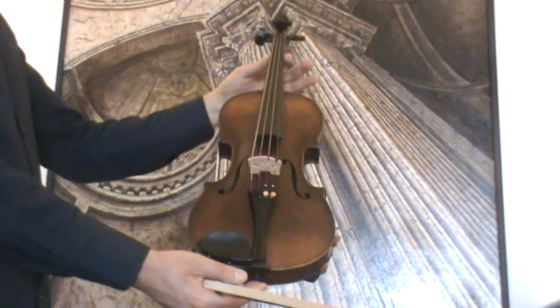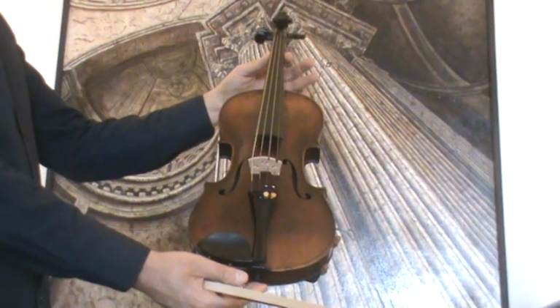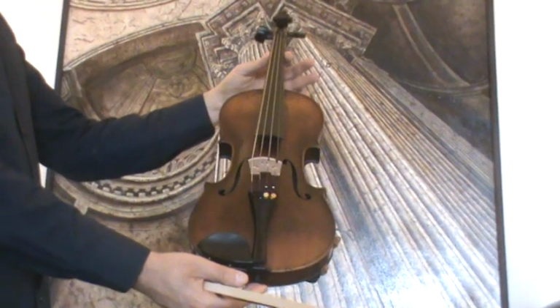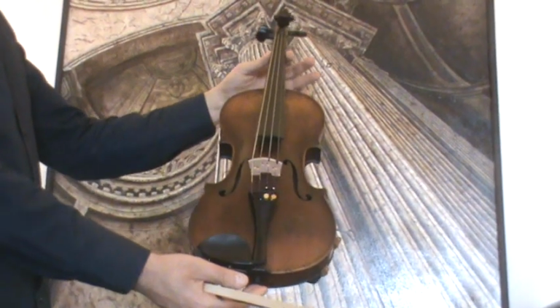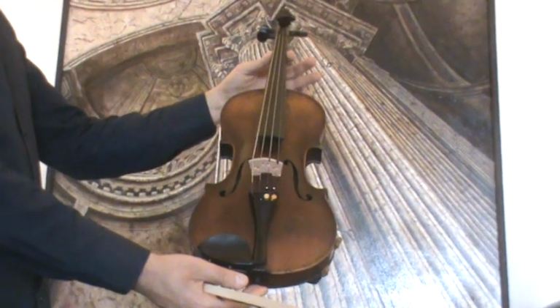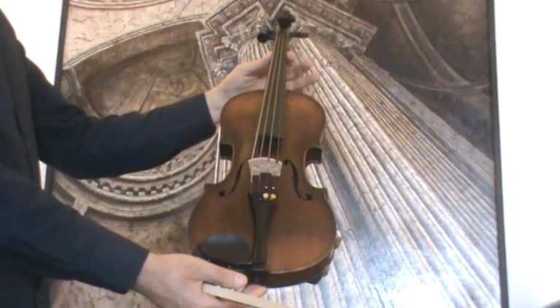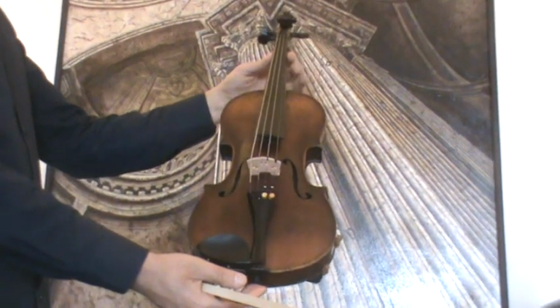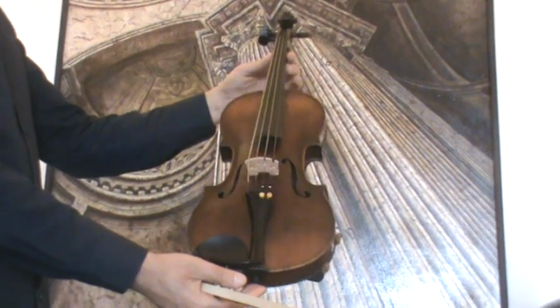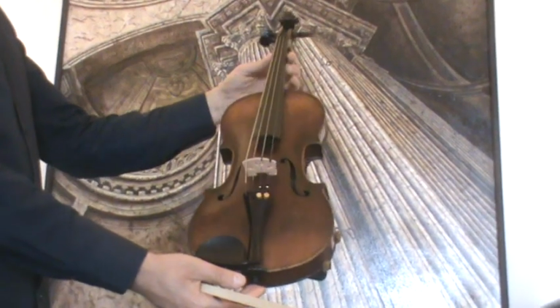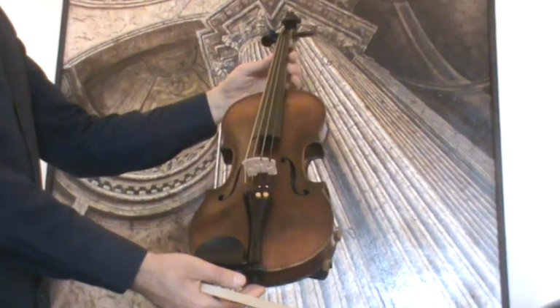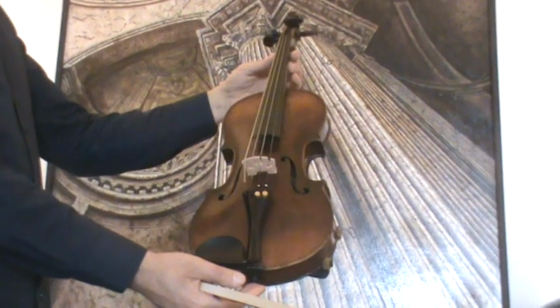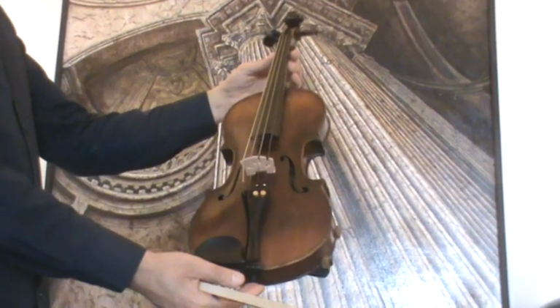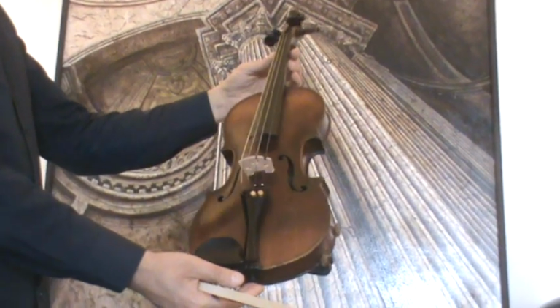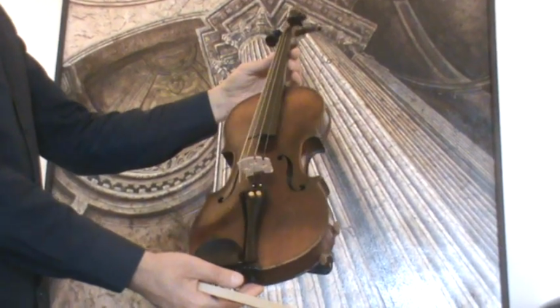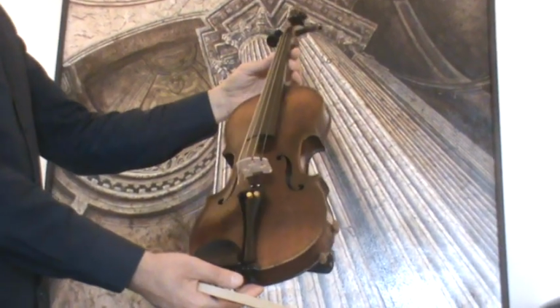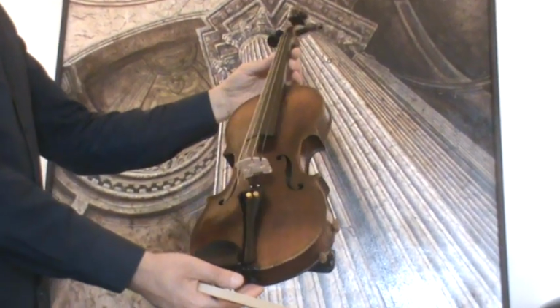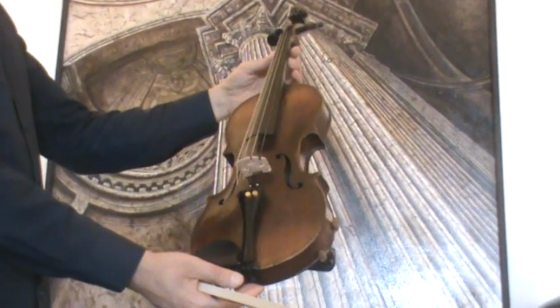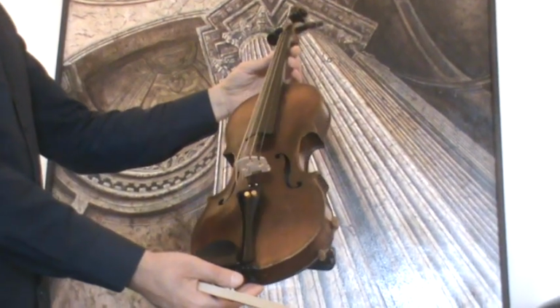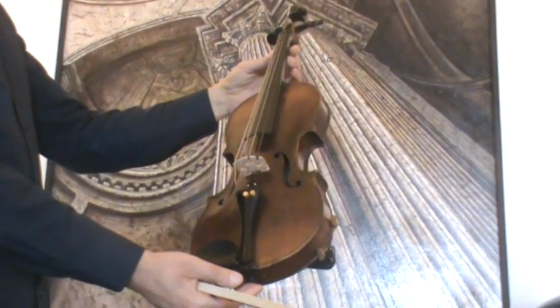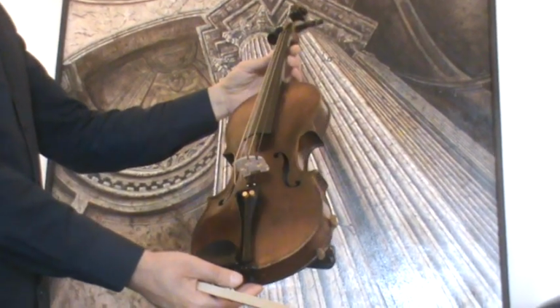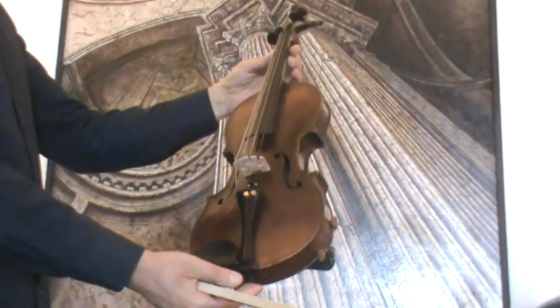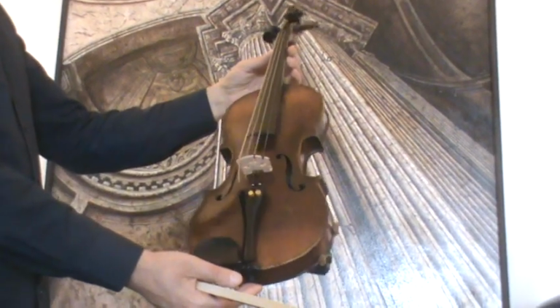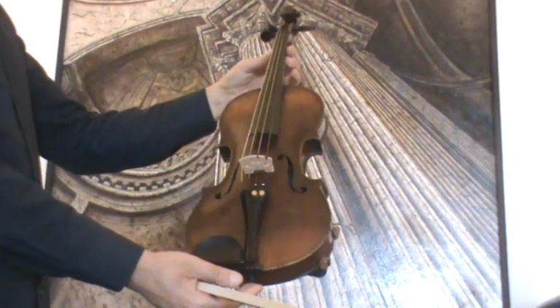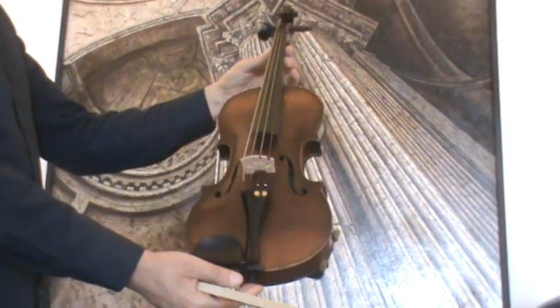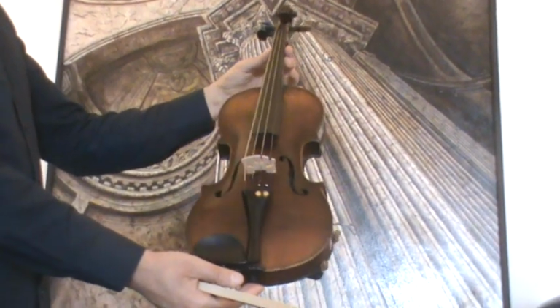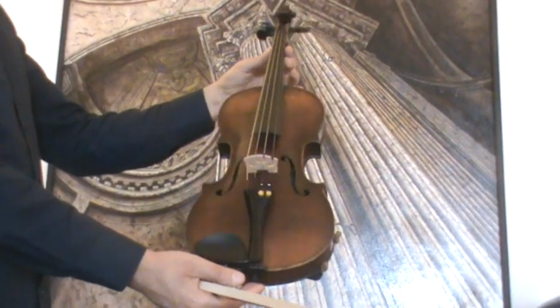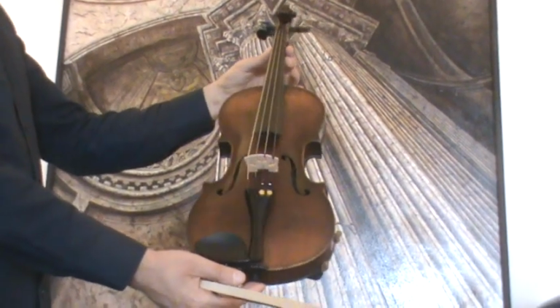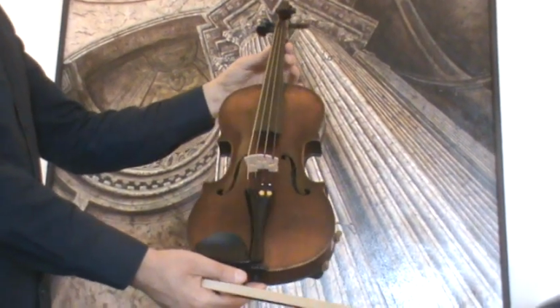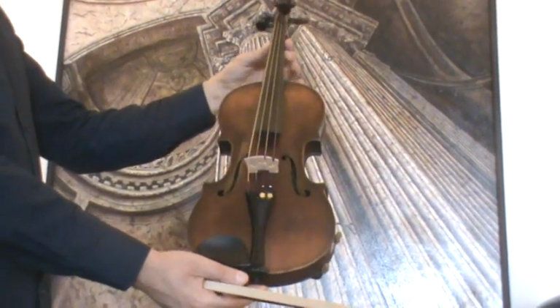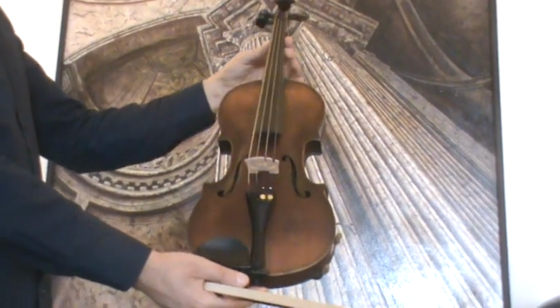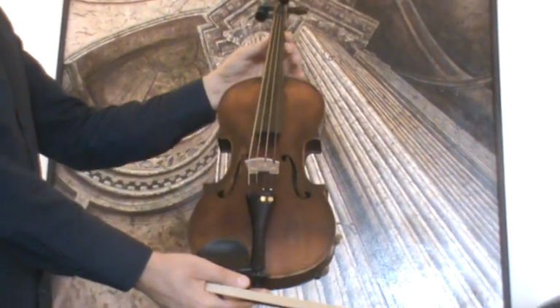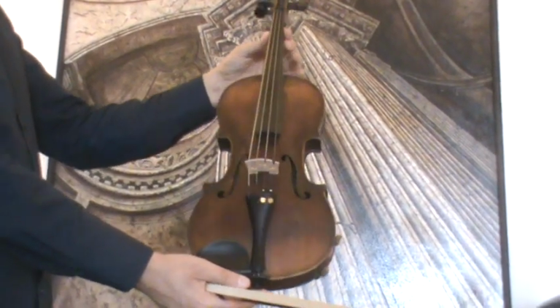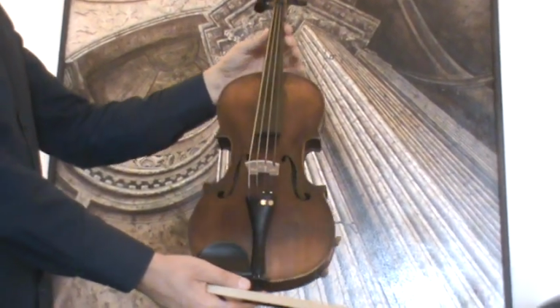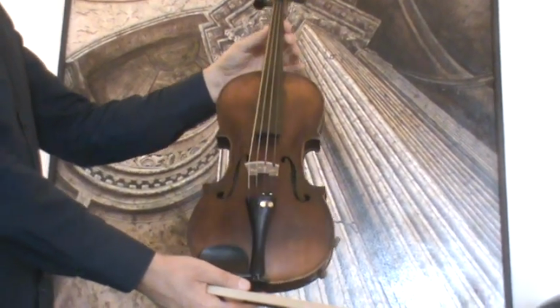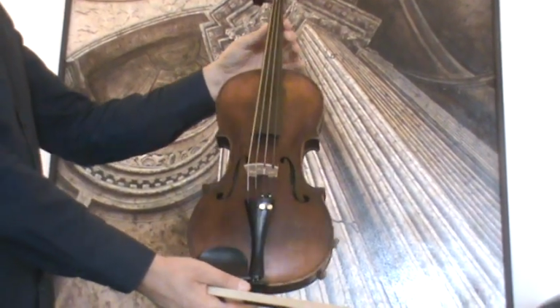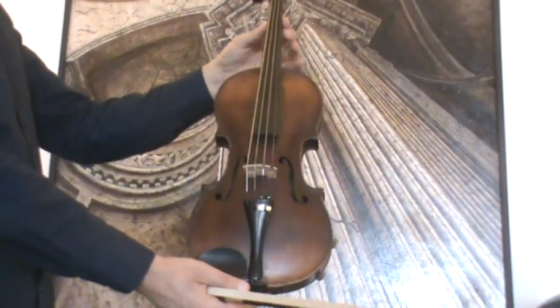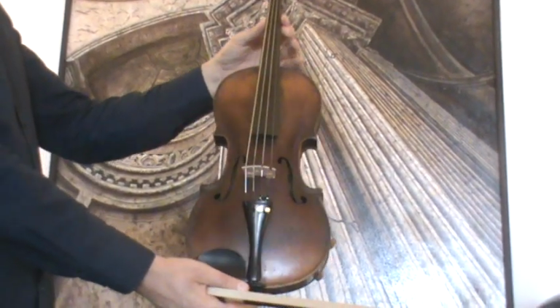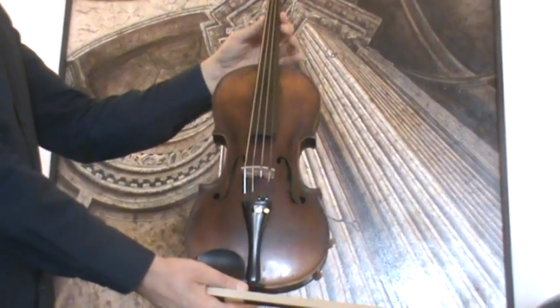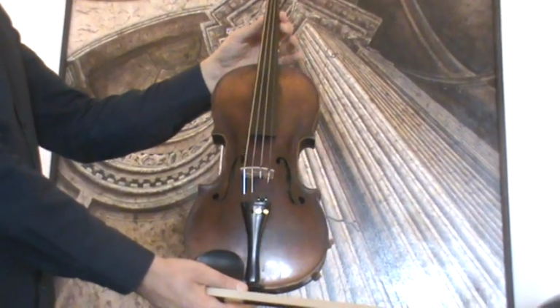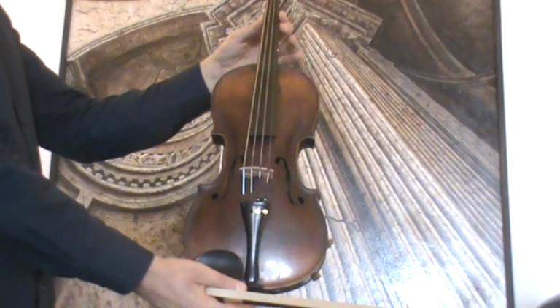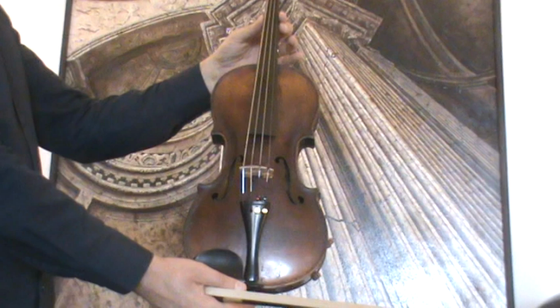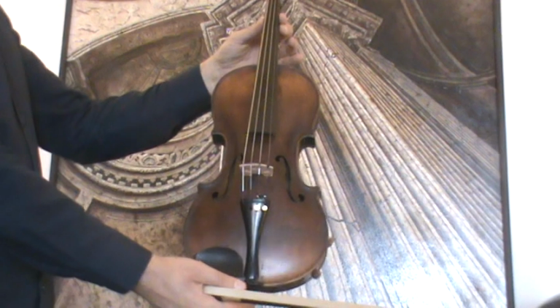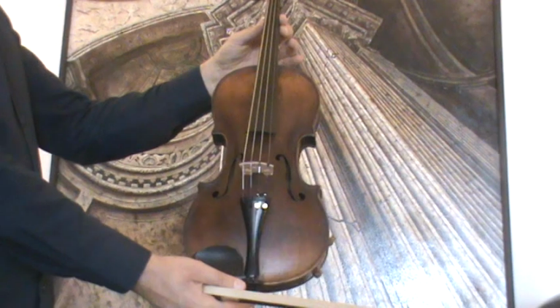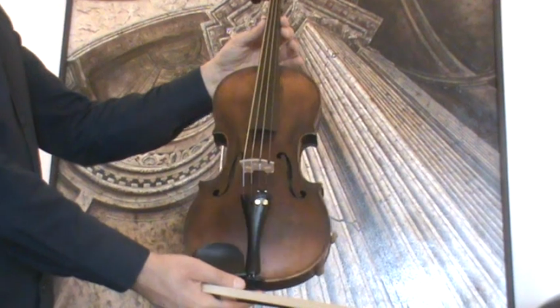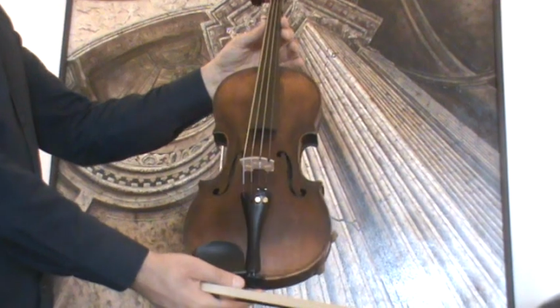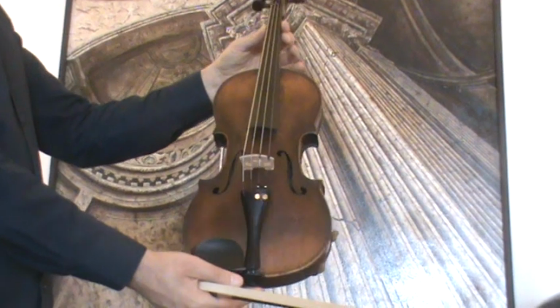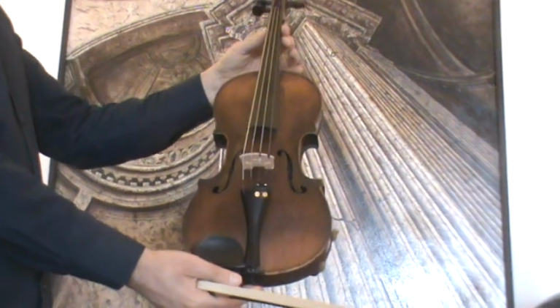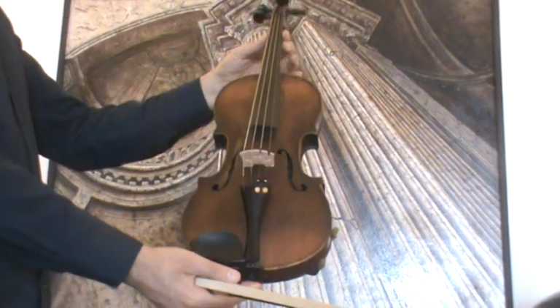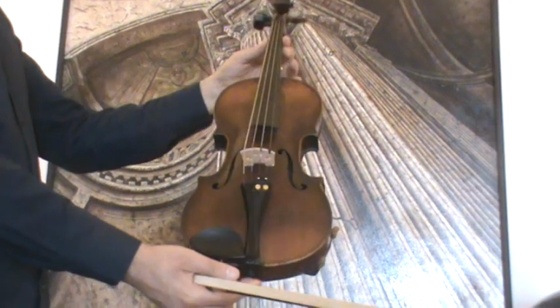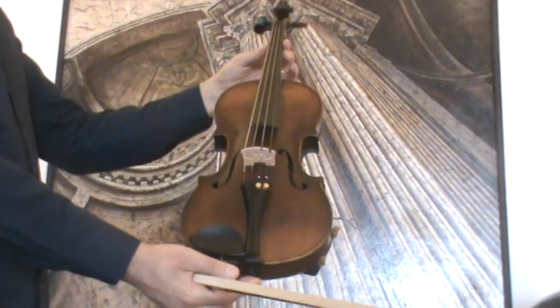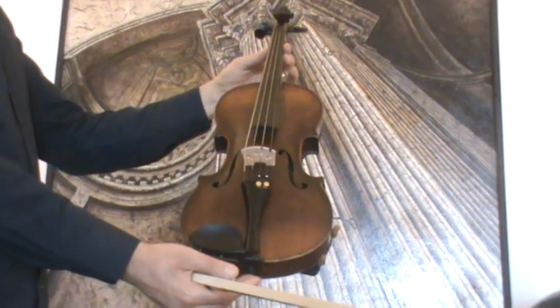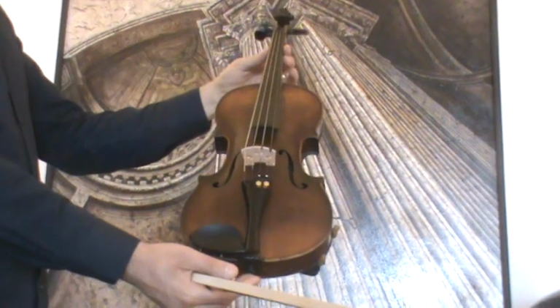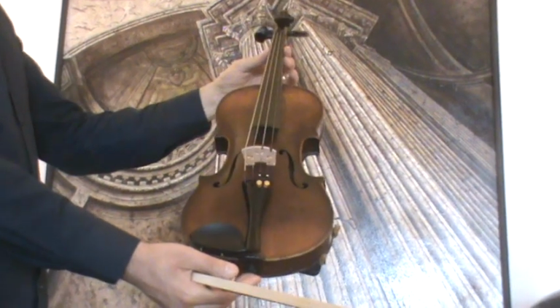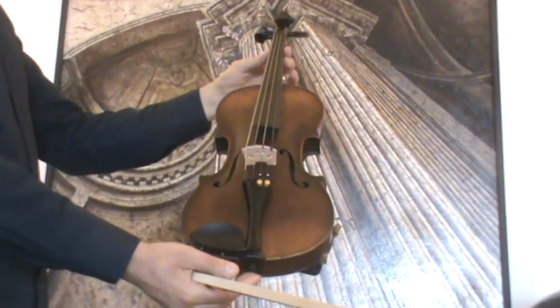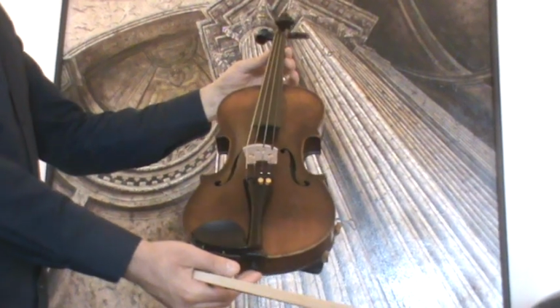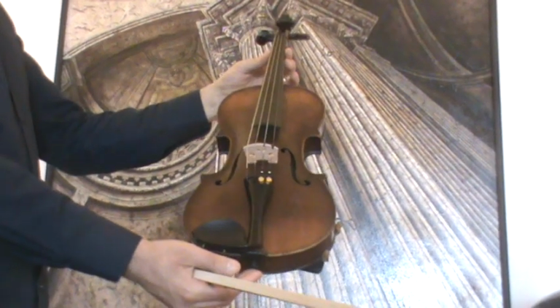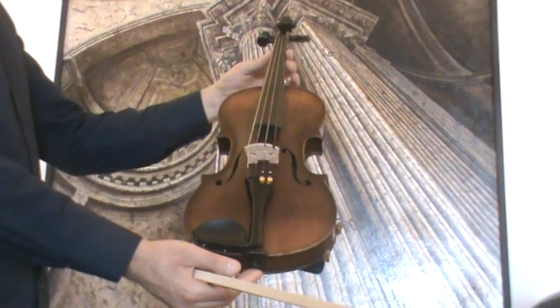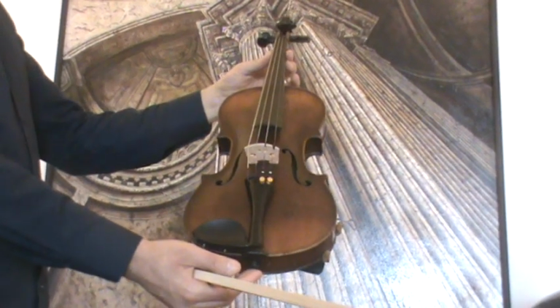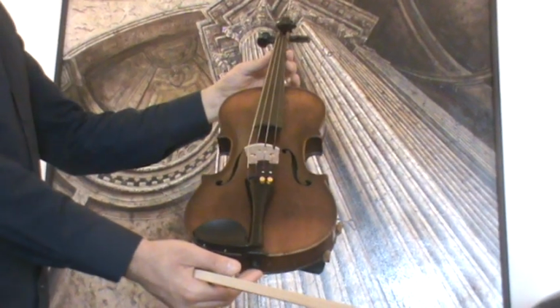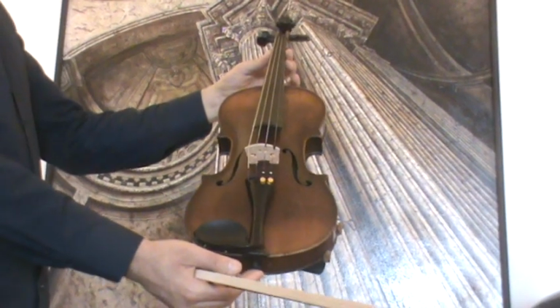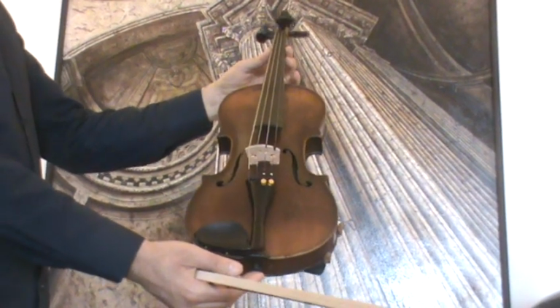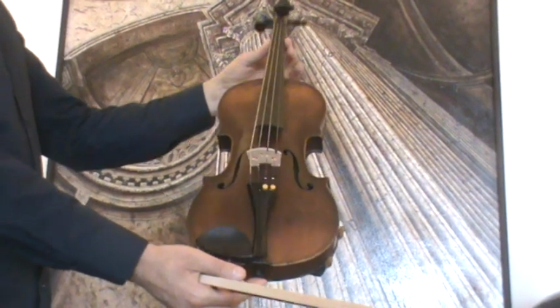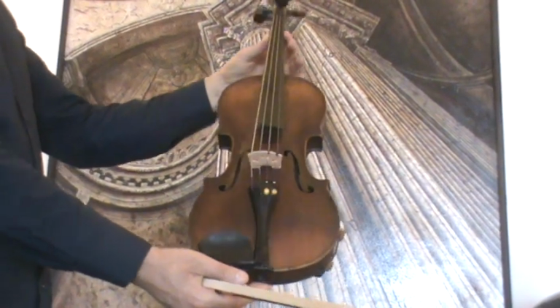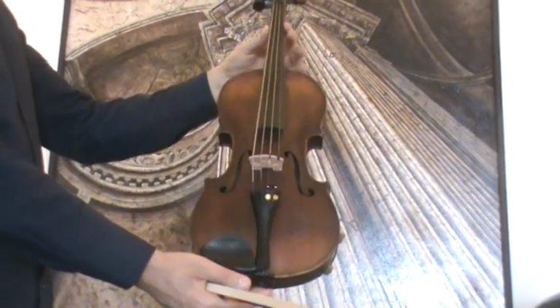Interesting Austrian Master Violin by Bernhard Enzensberger, 1831.